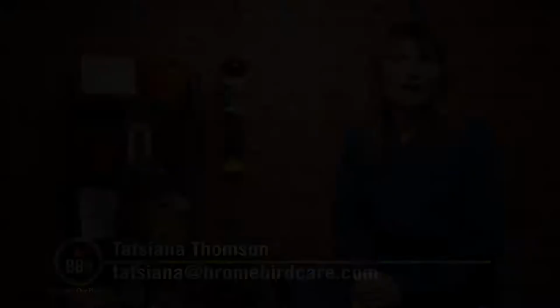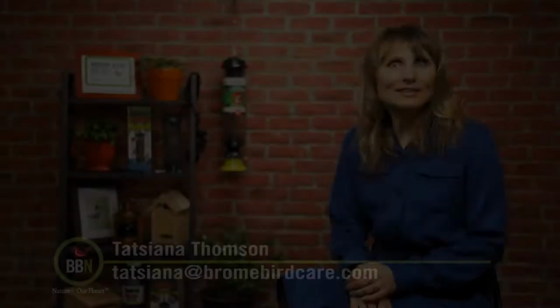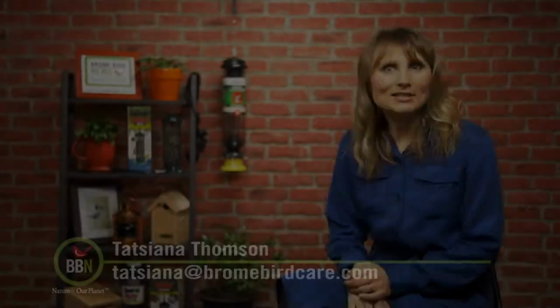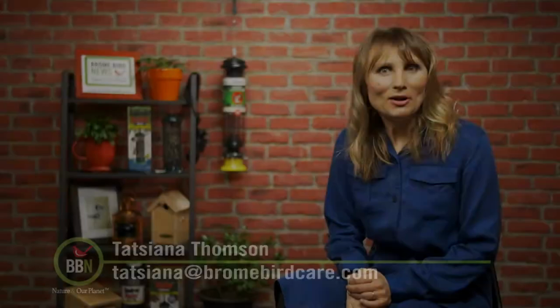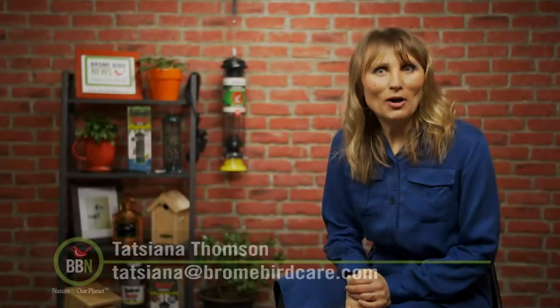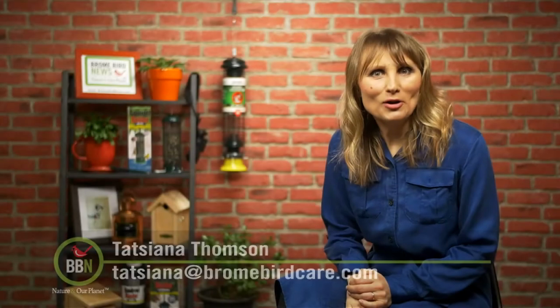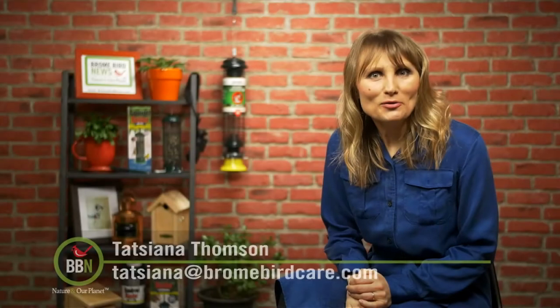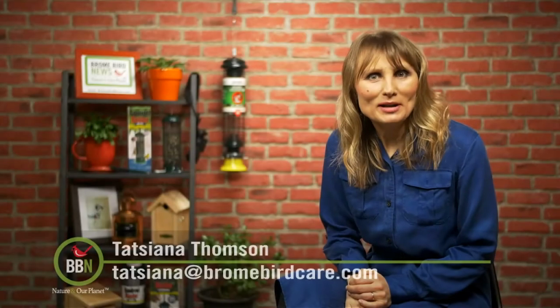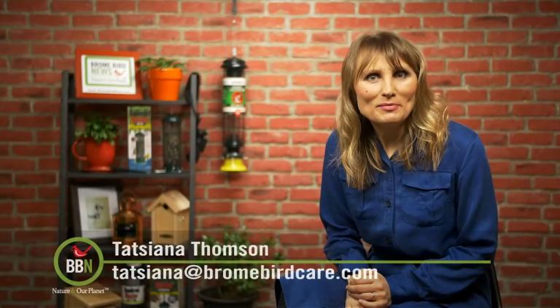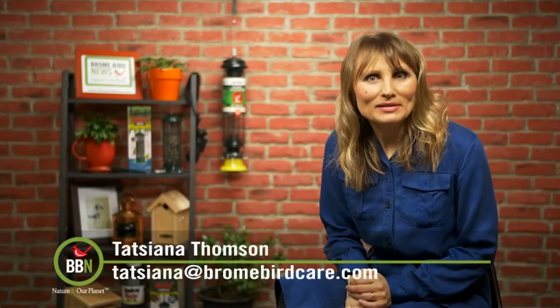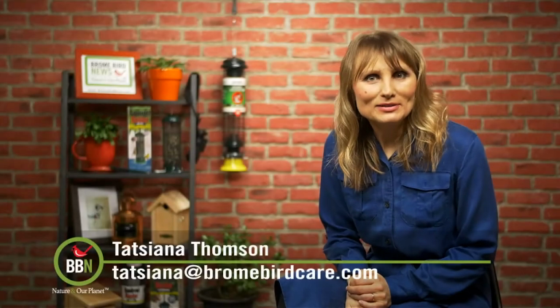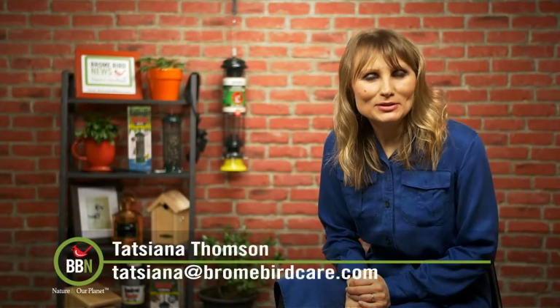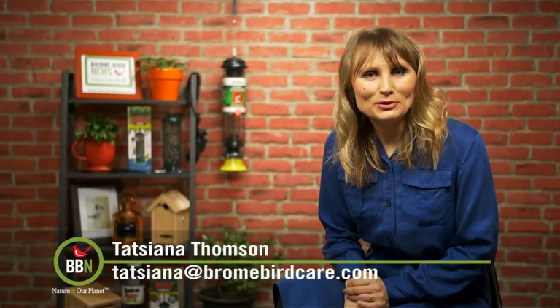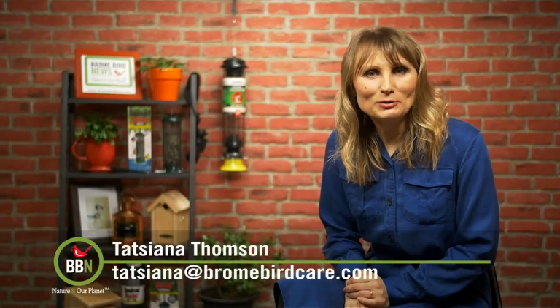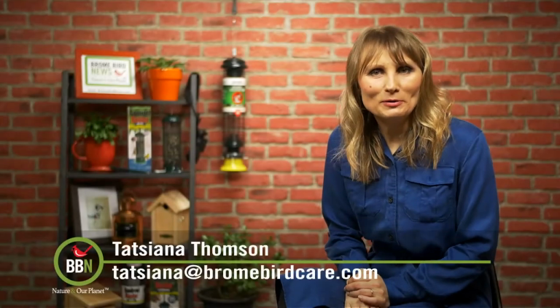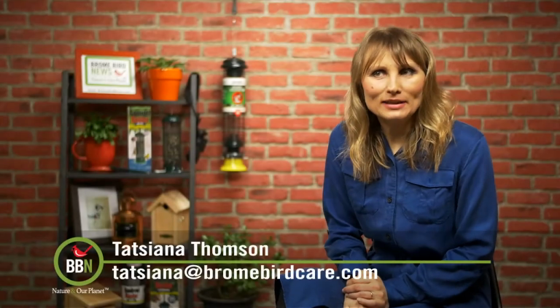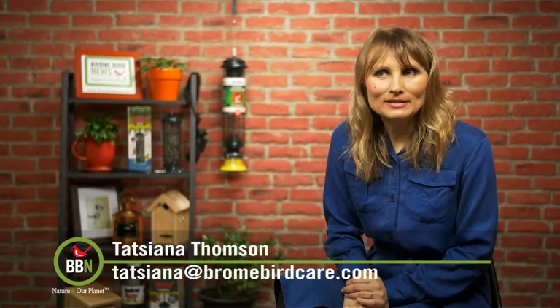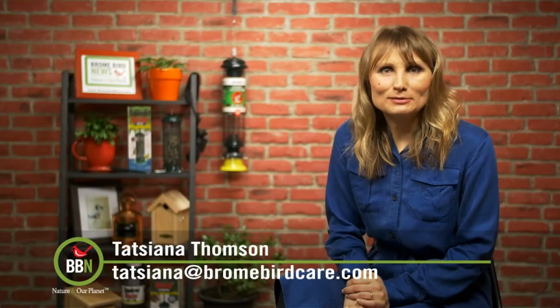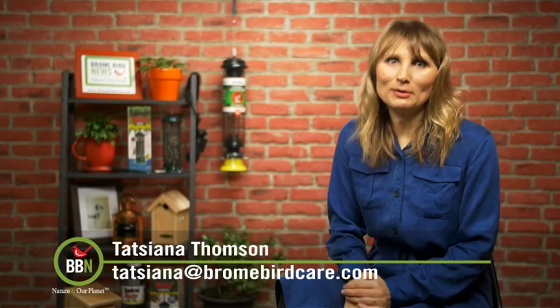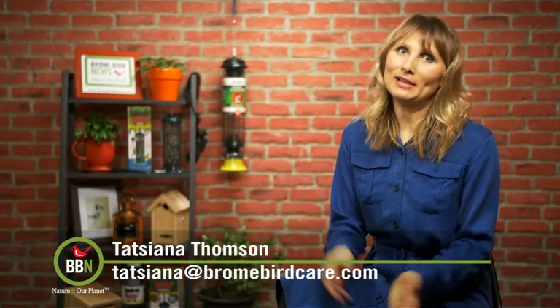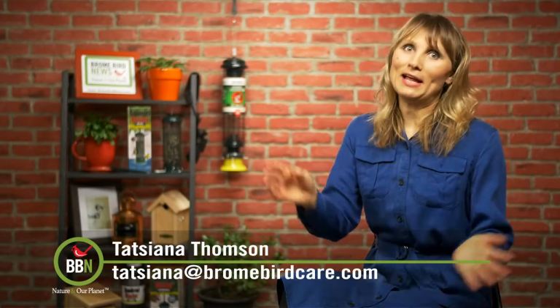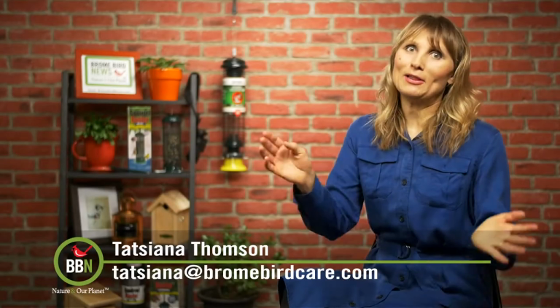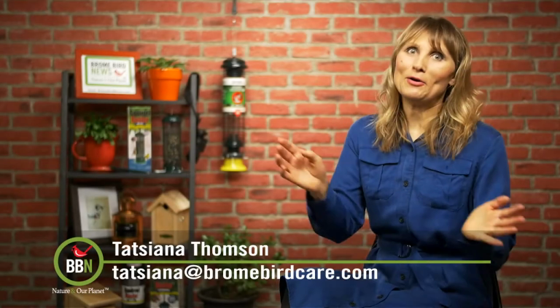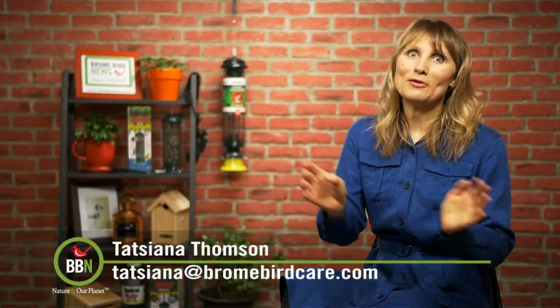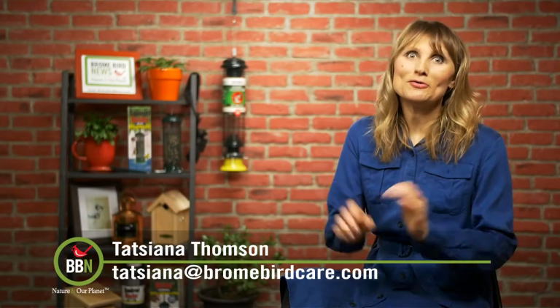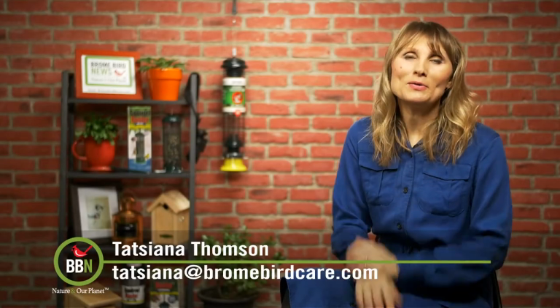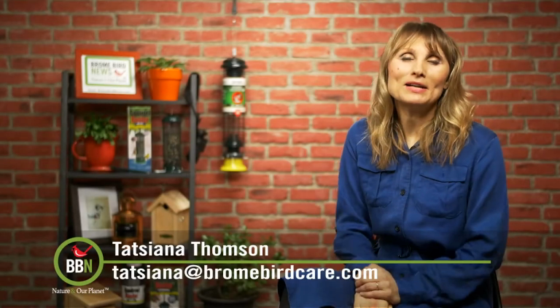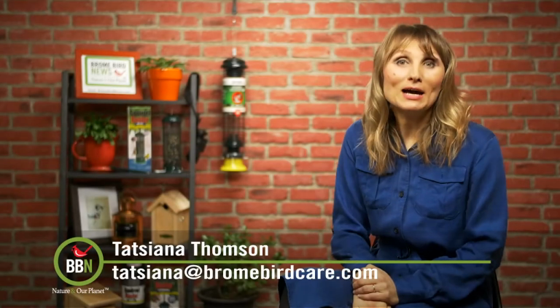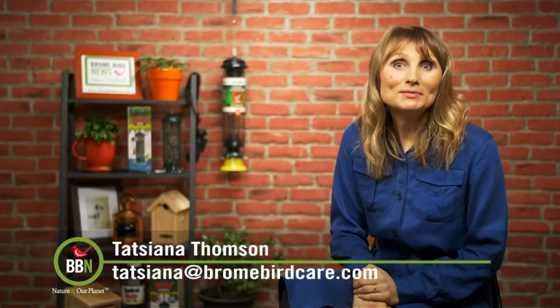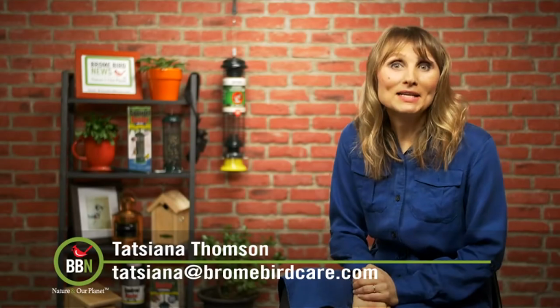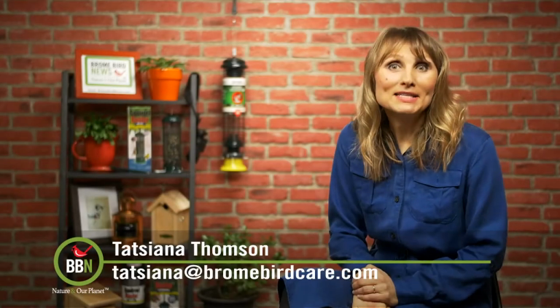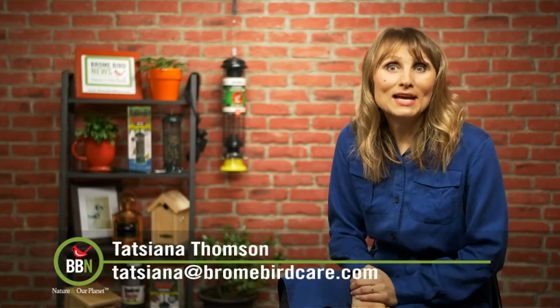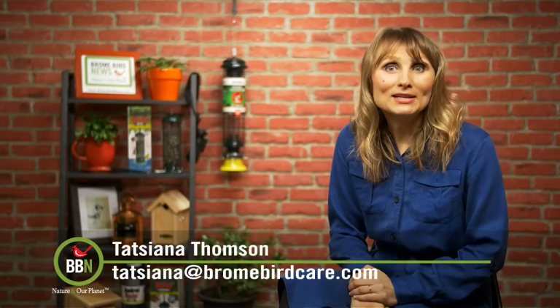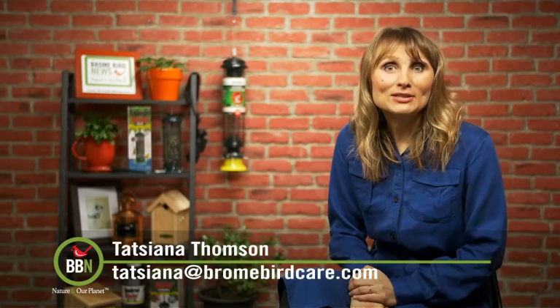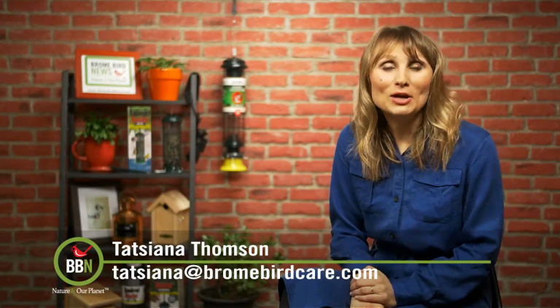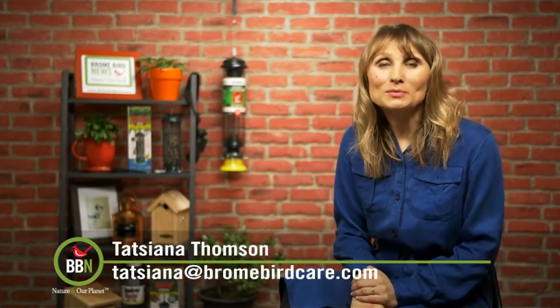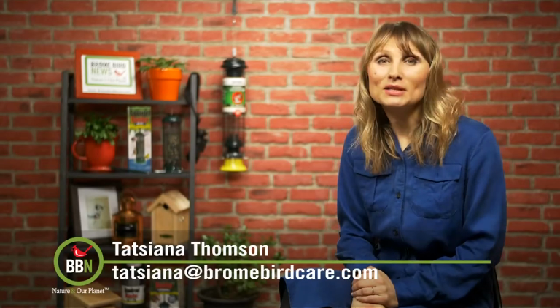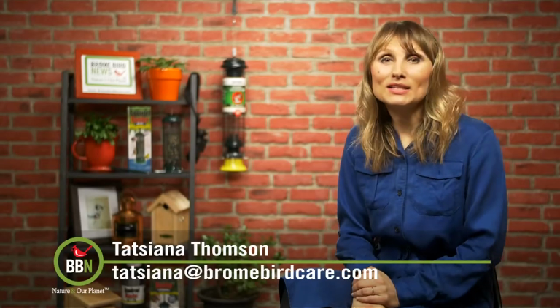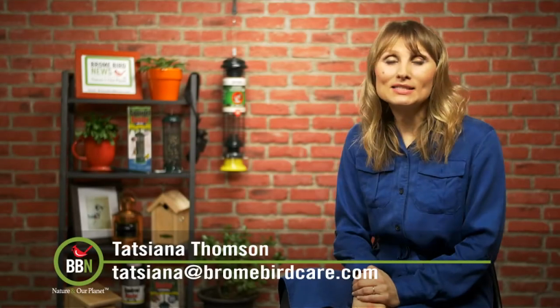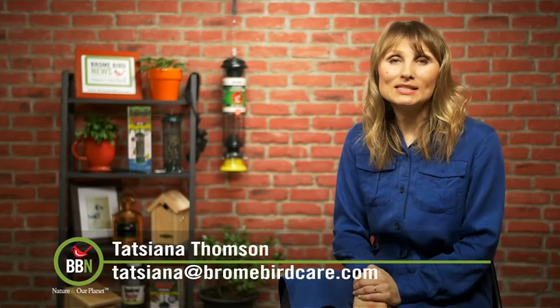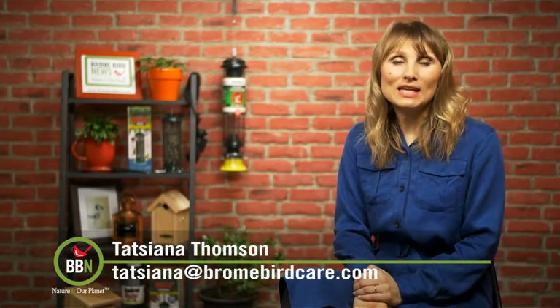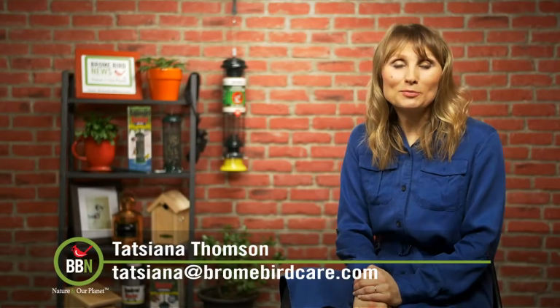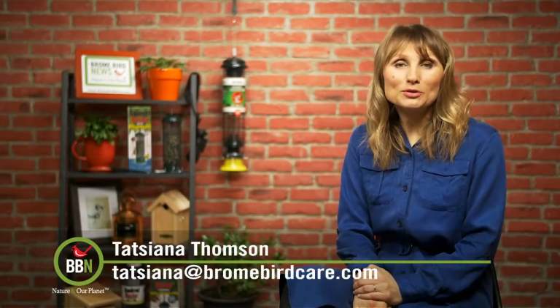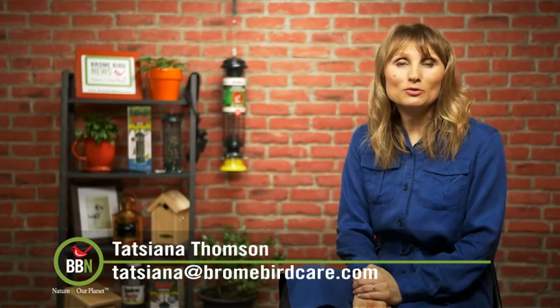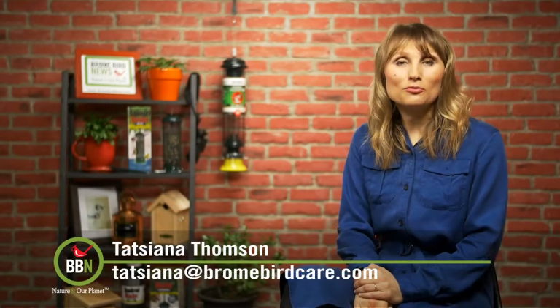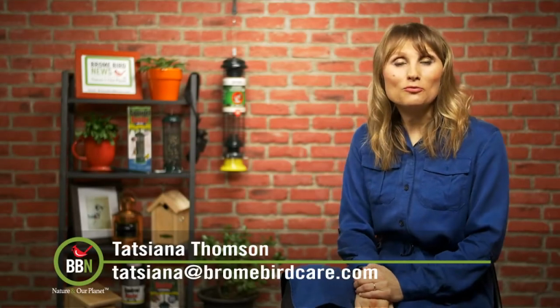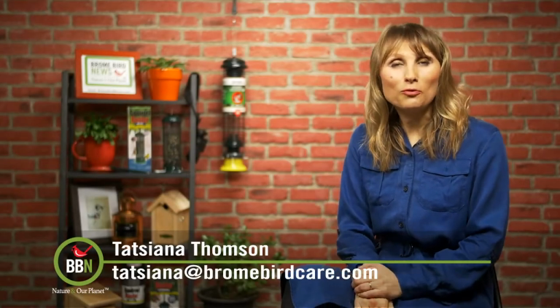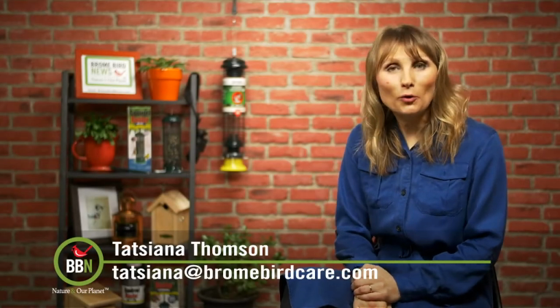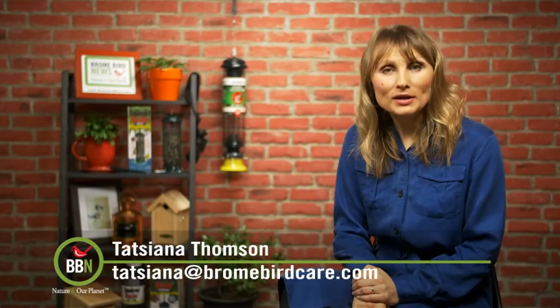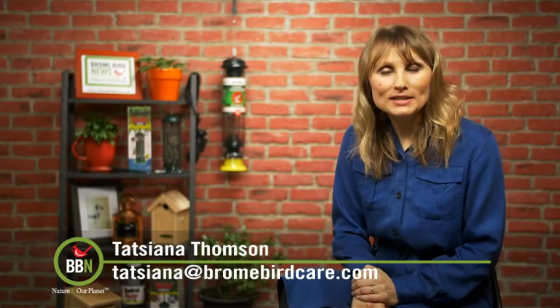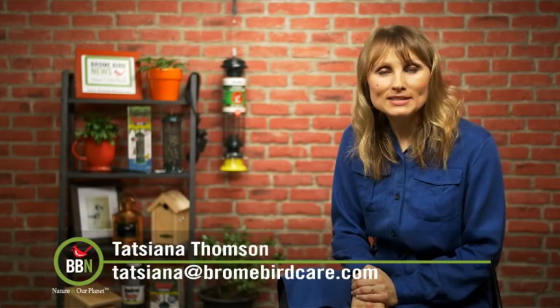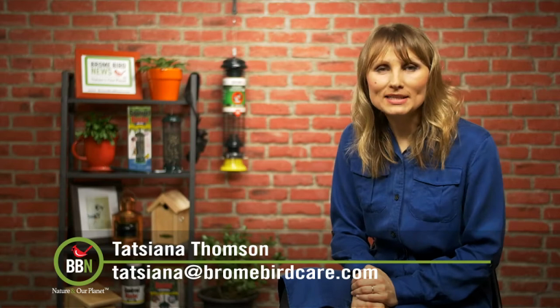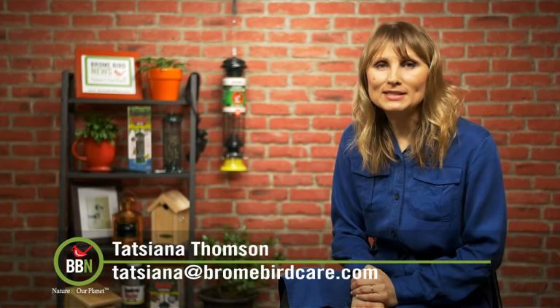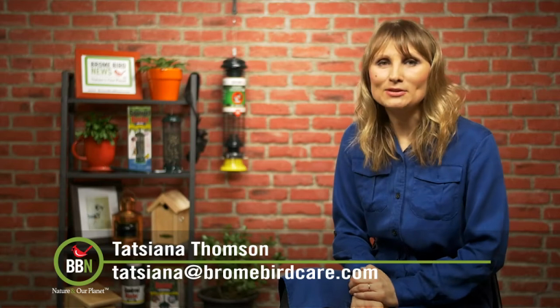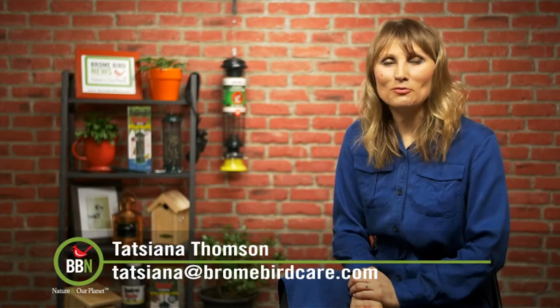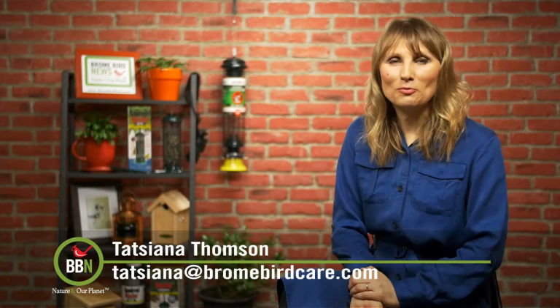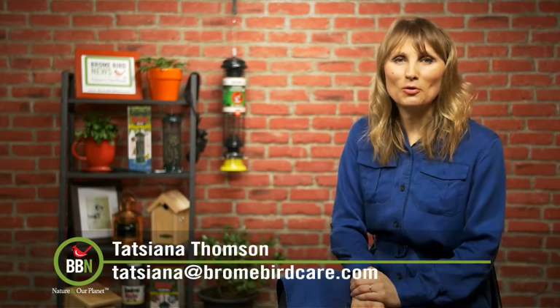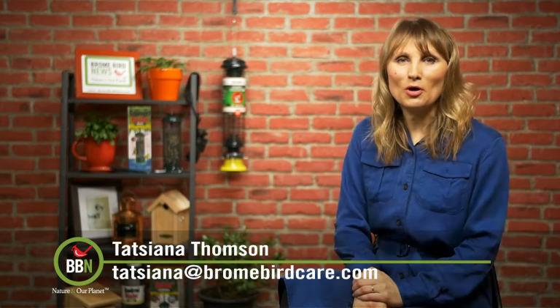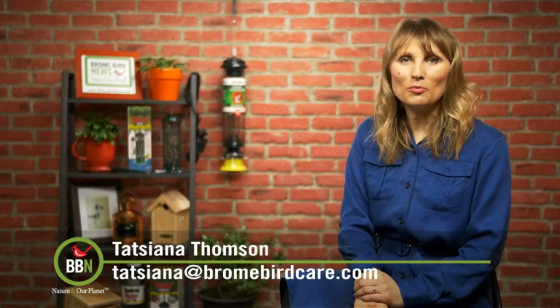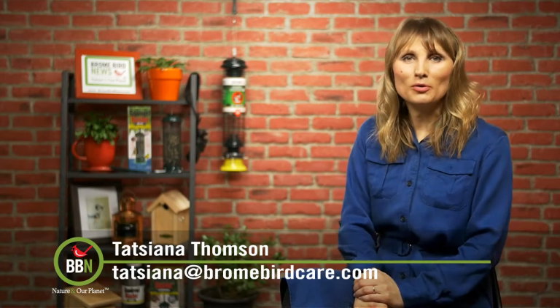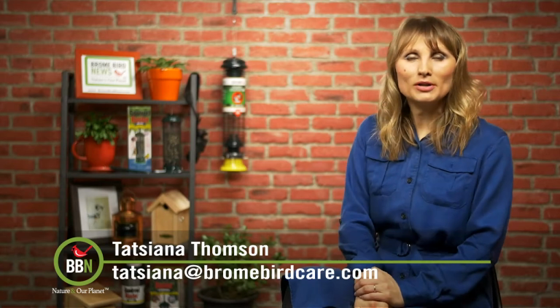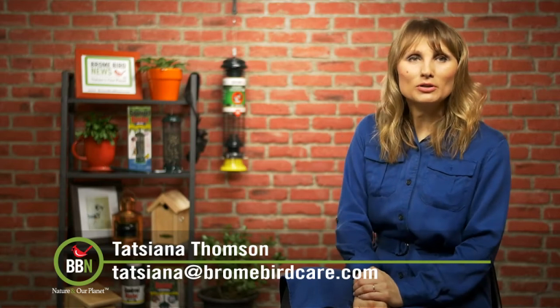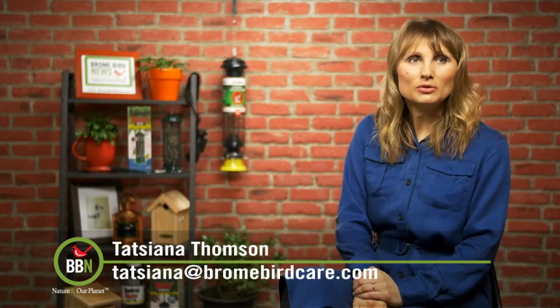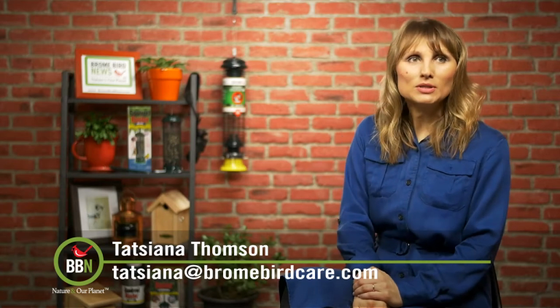Has it already been two weeks? Well, hello everyone, I'm Tatiana Toms and this is episode 46 of Brownbird News.